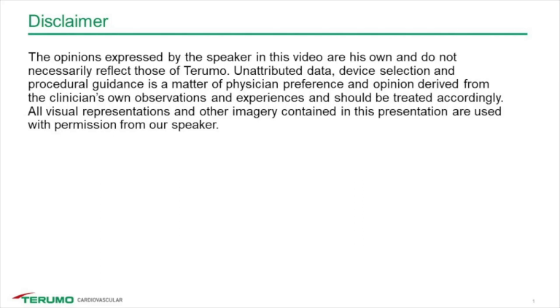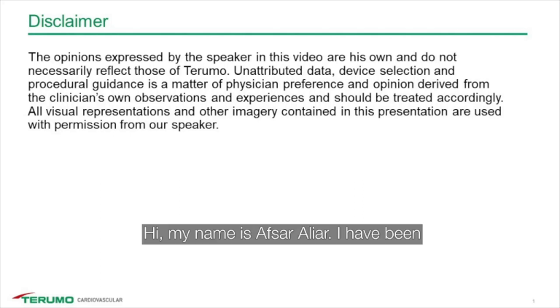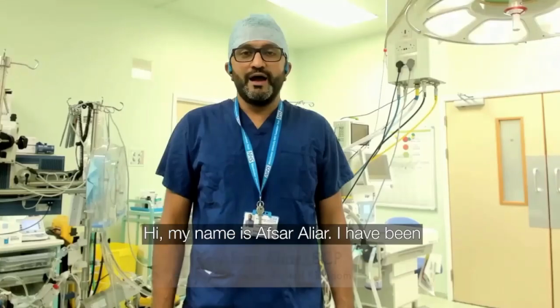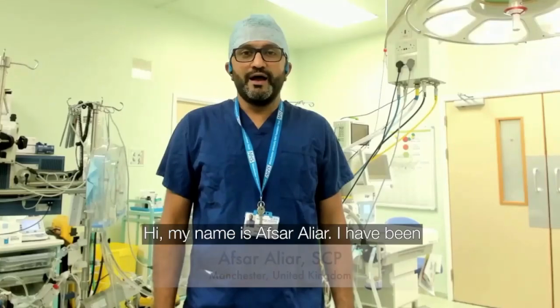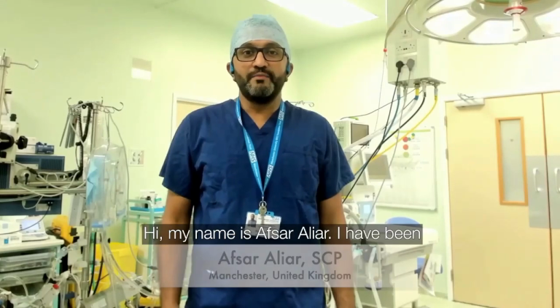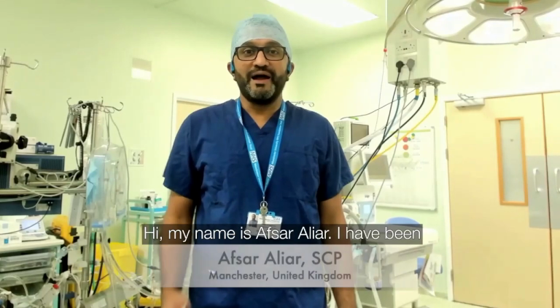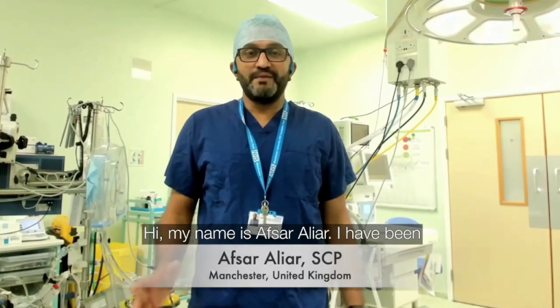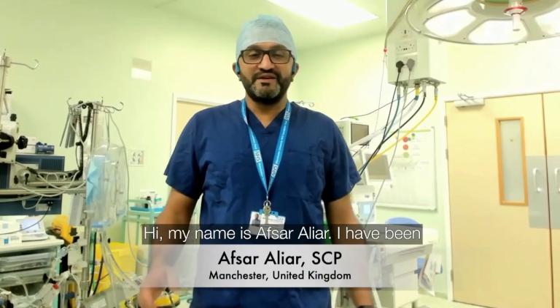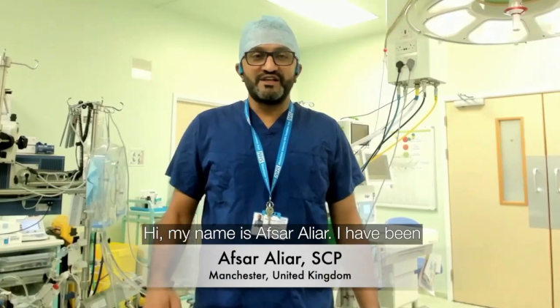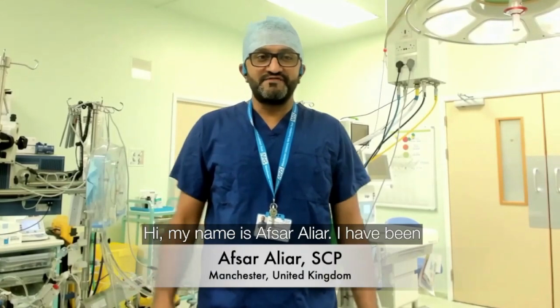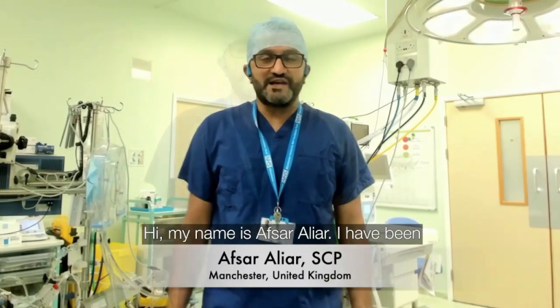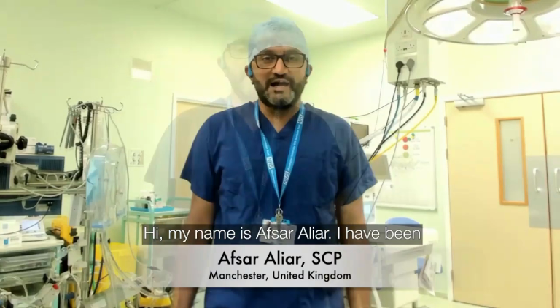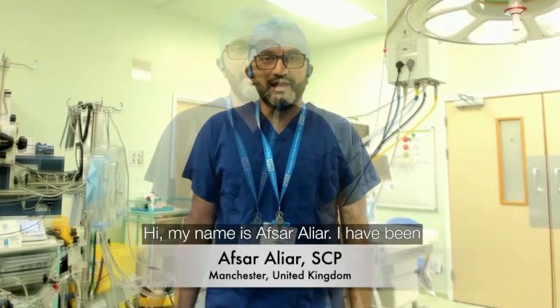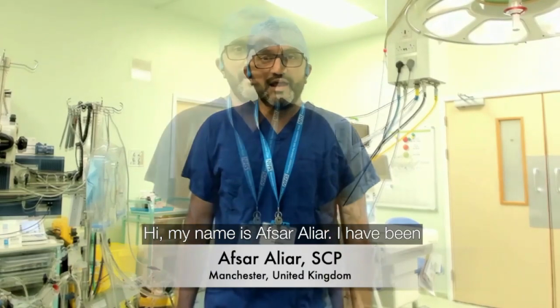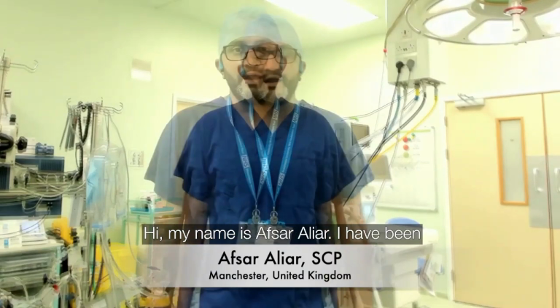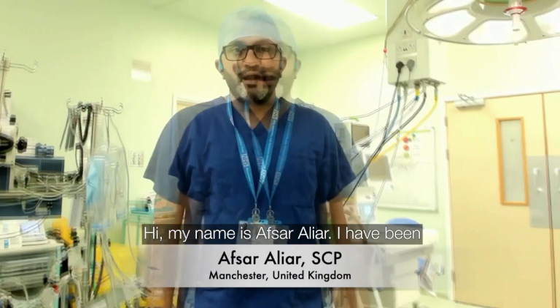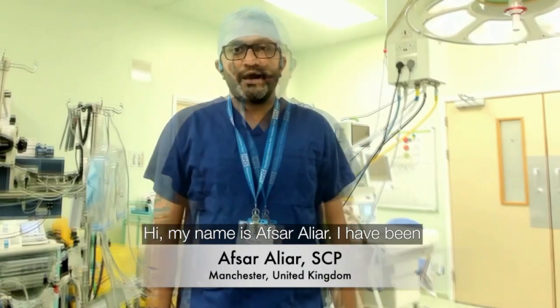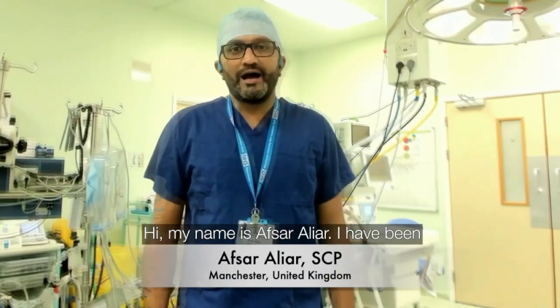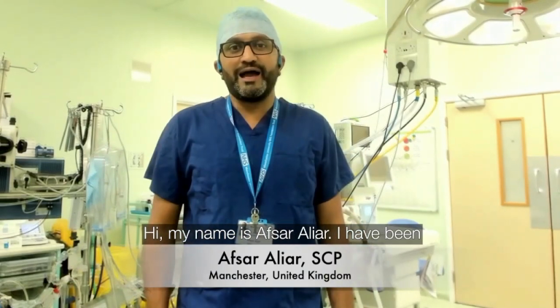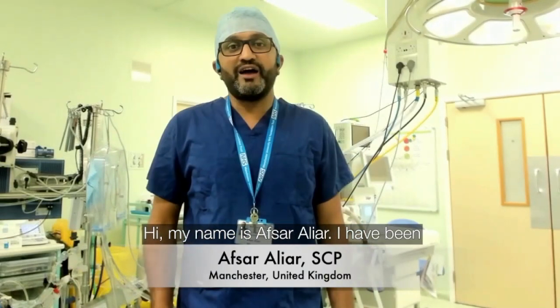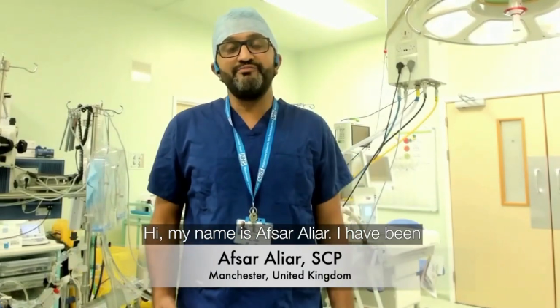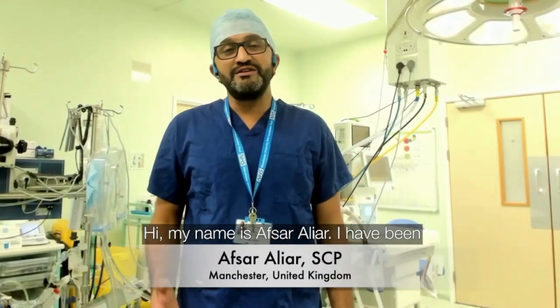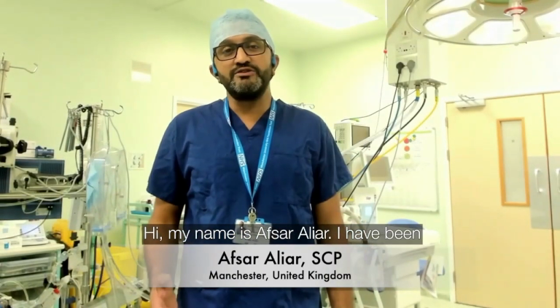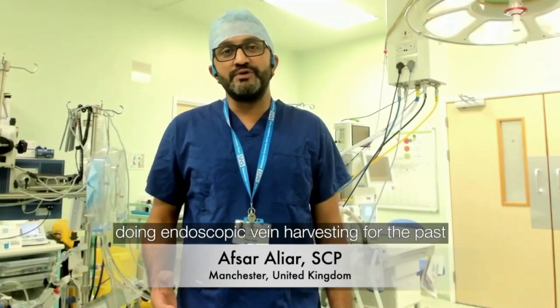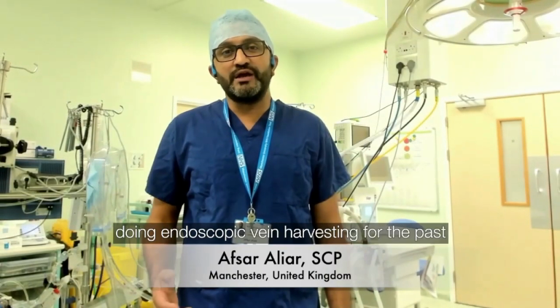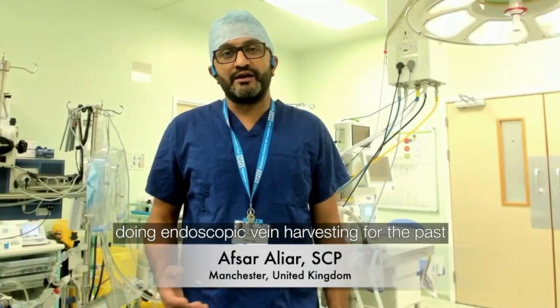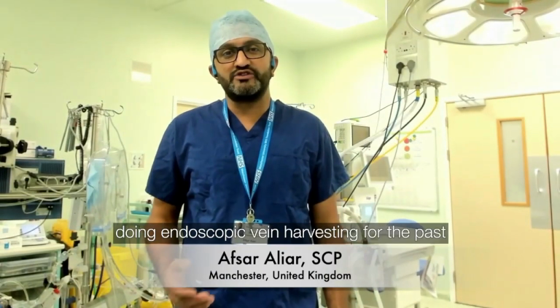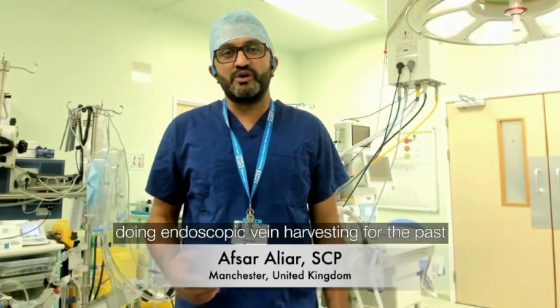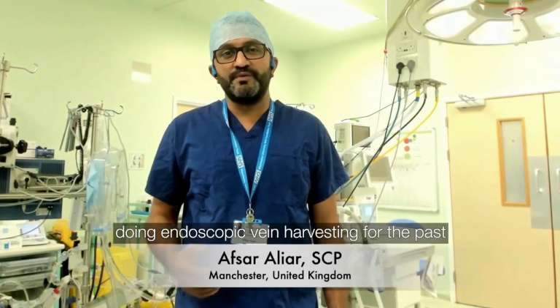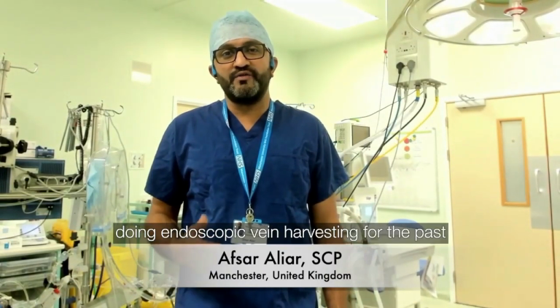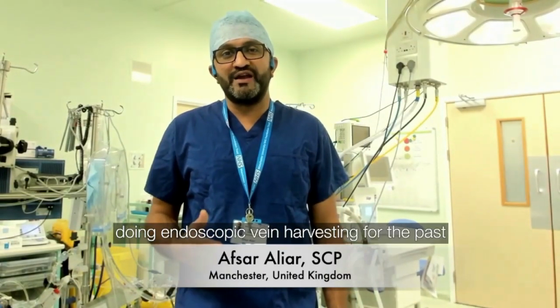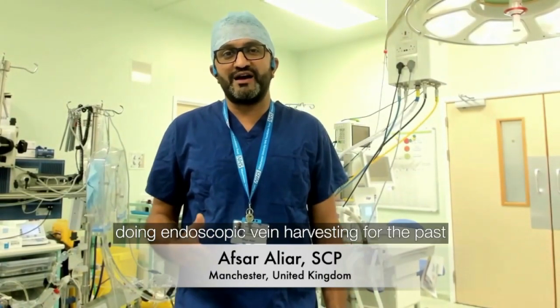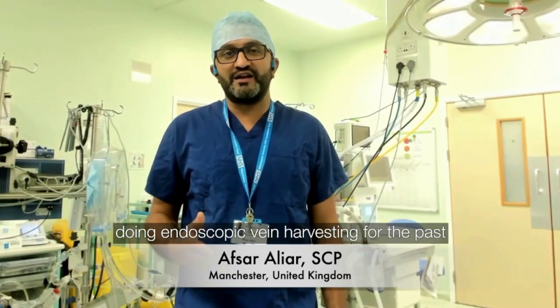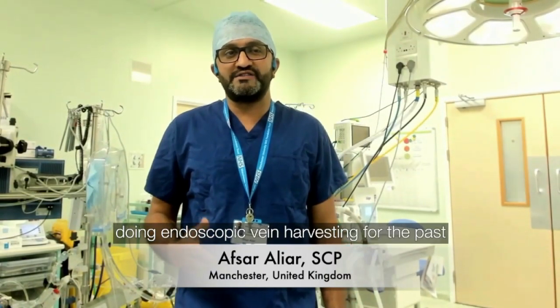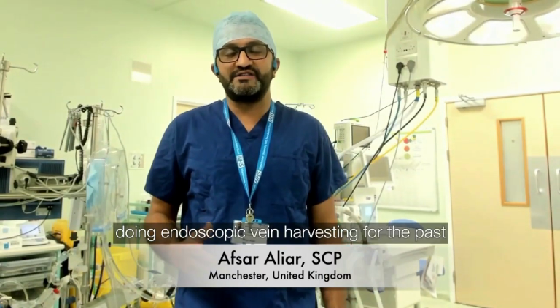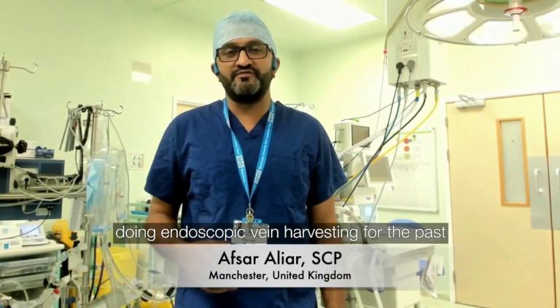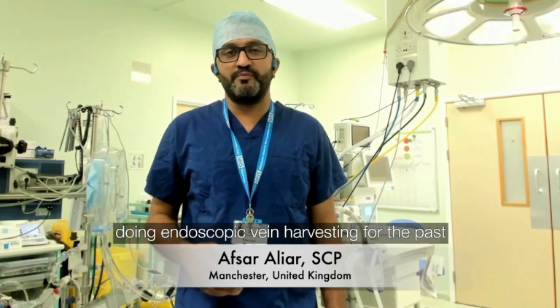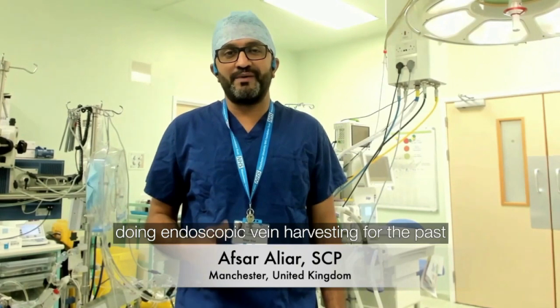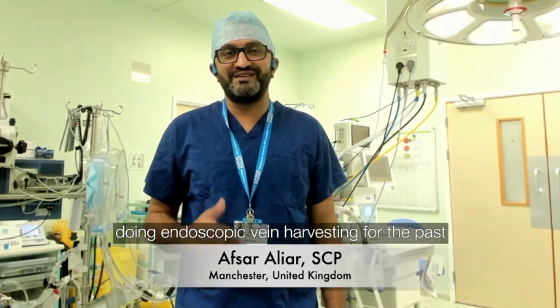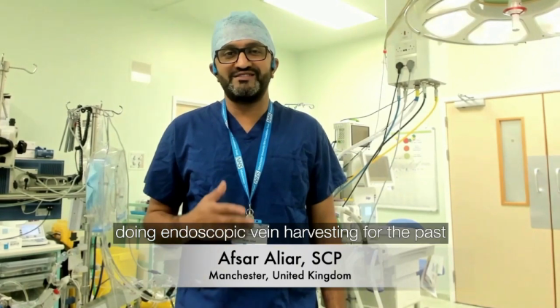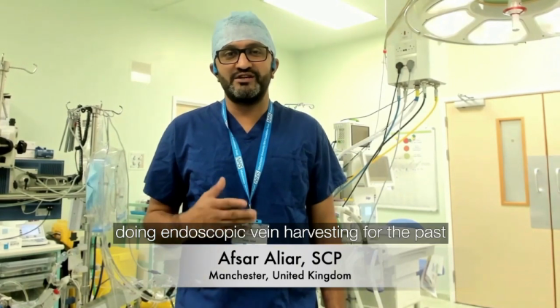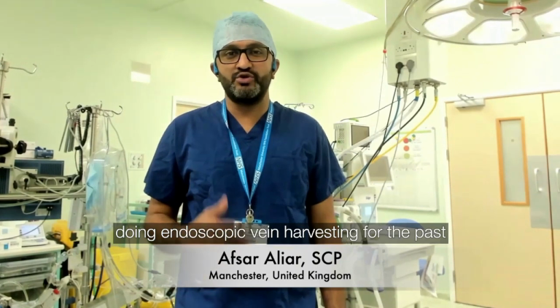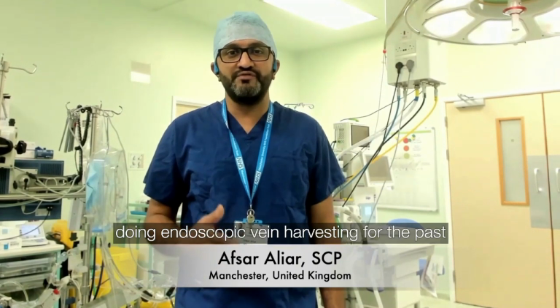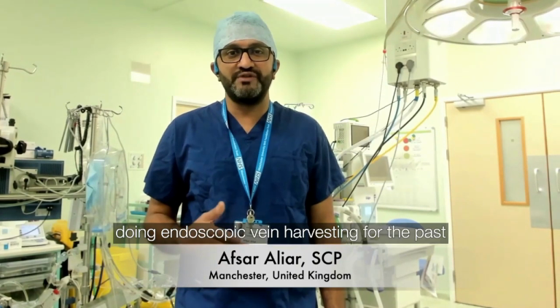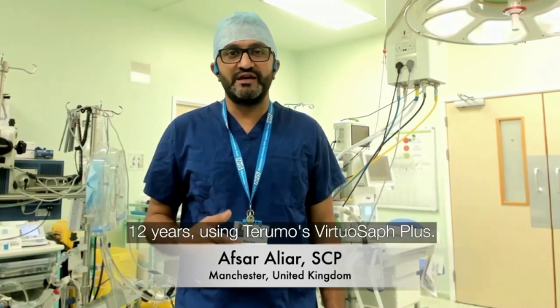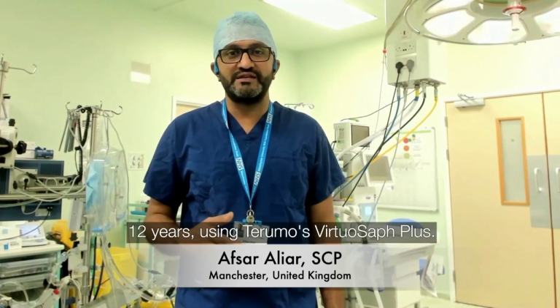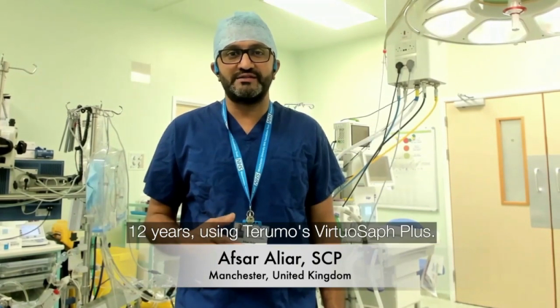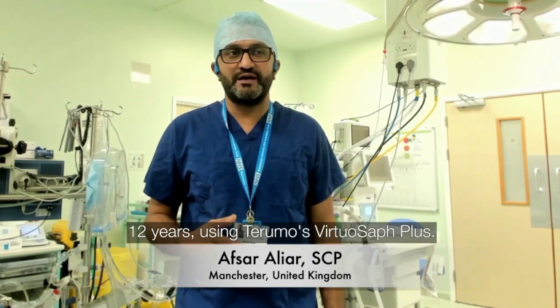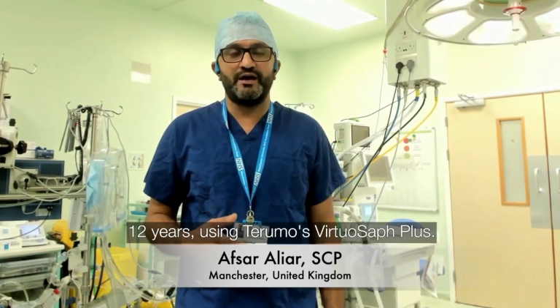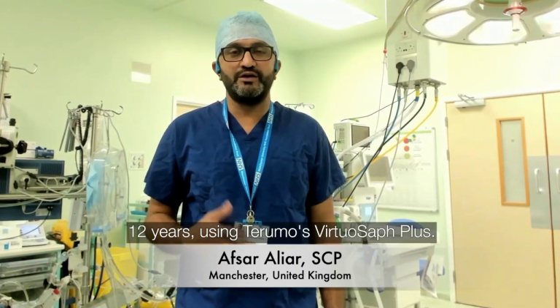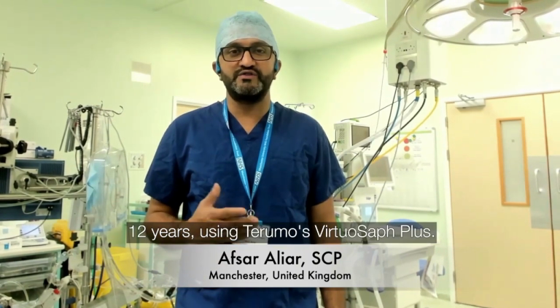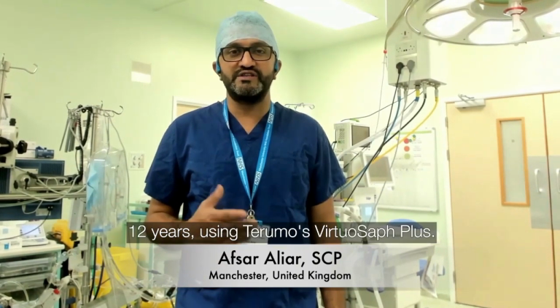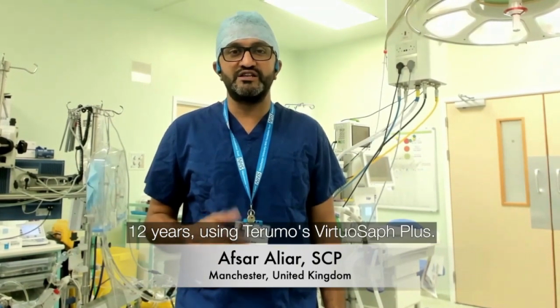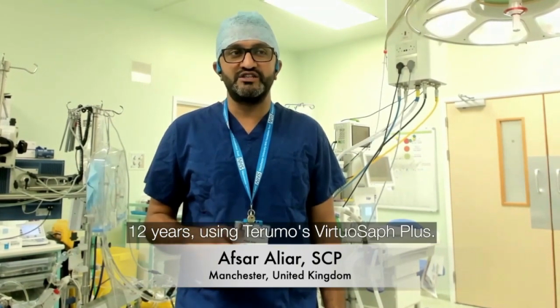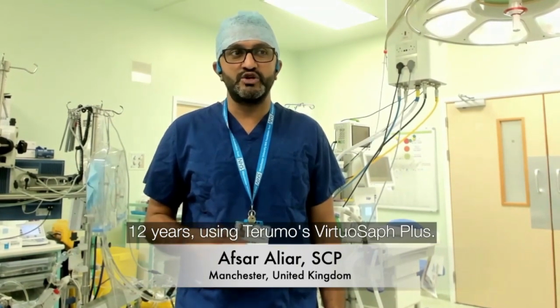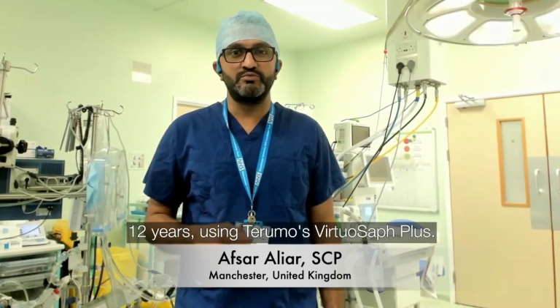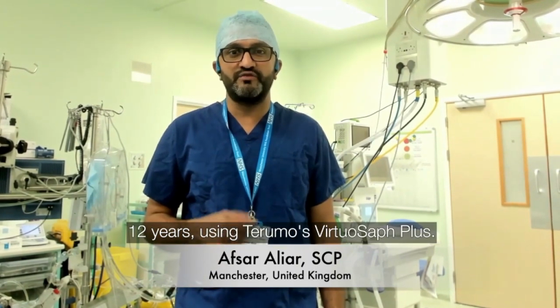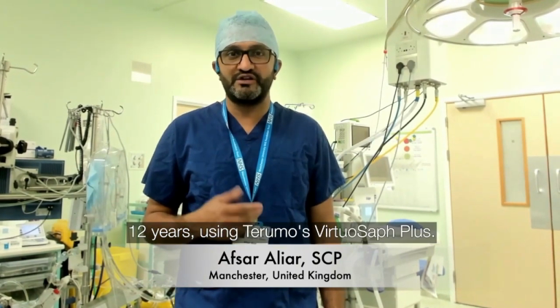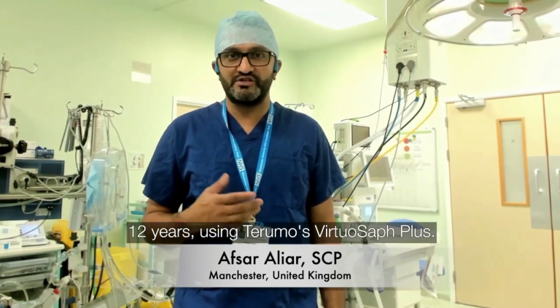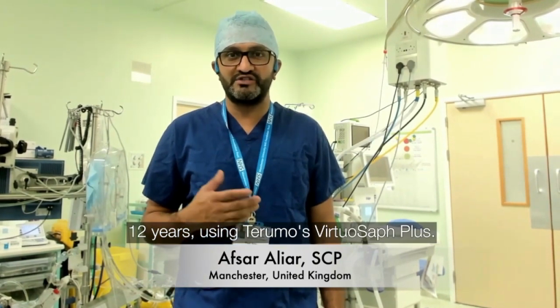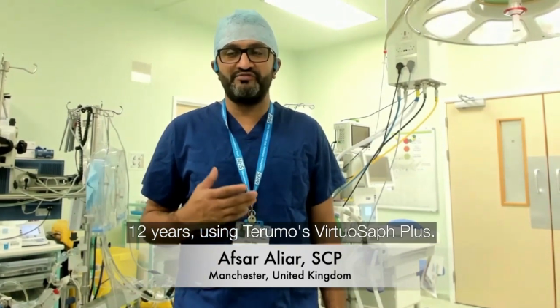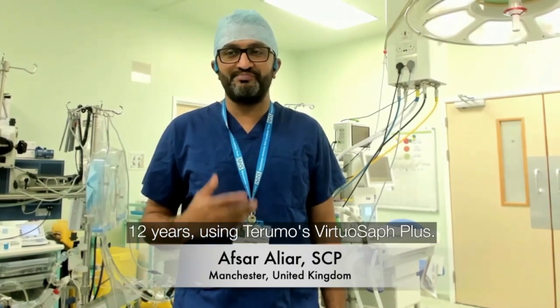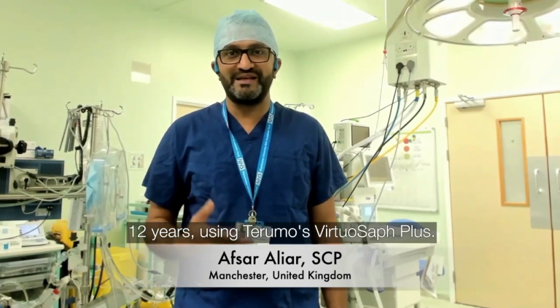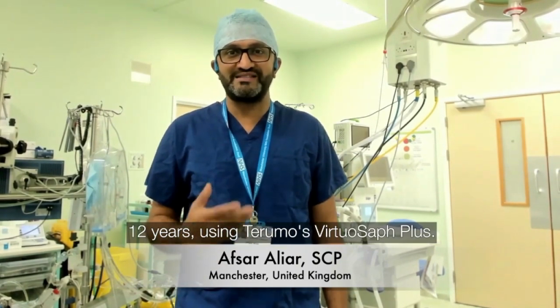Hi, my name is Asar Aliyar. I have been doing endoscopic vein harvesting for the past 12 years using Terumo VirtuServe Plus.